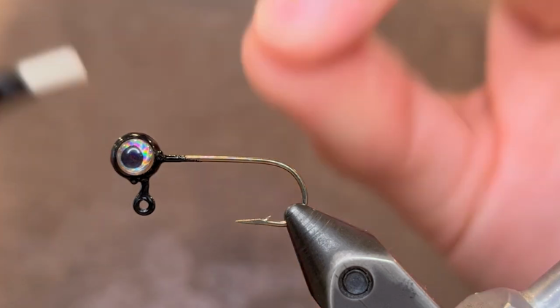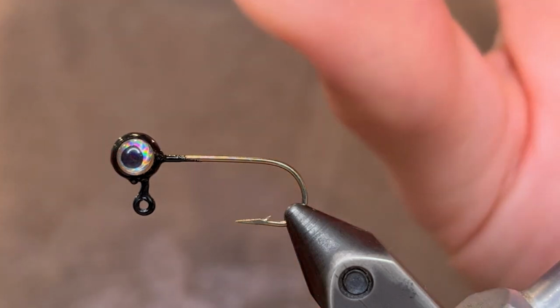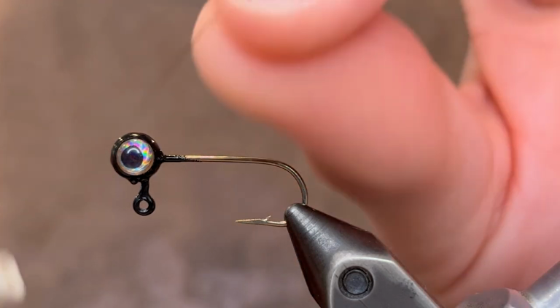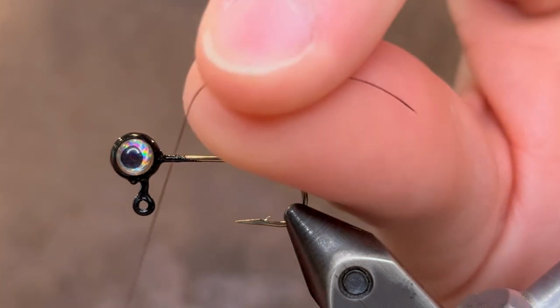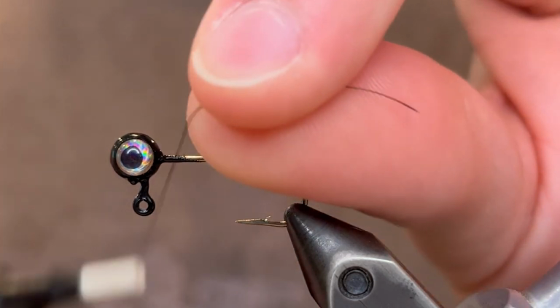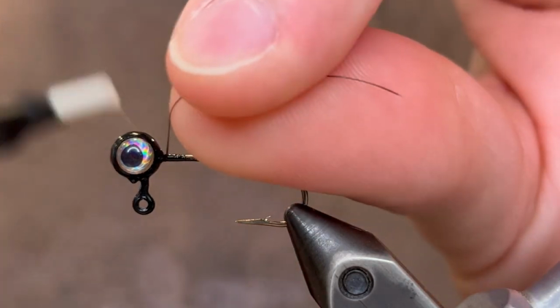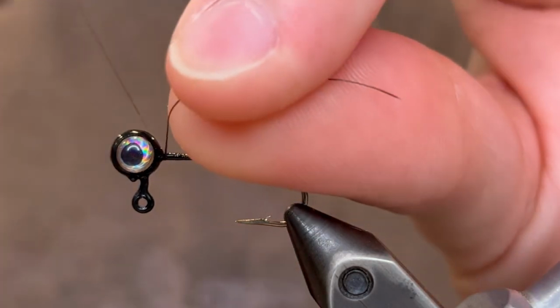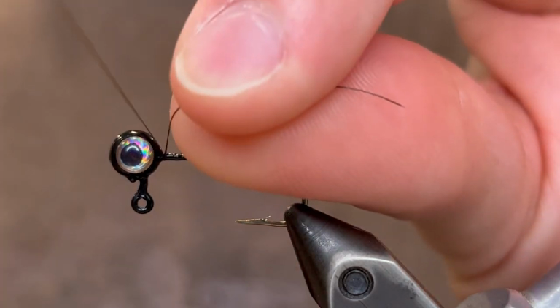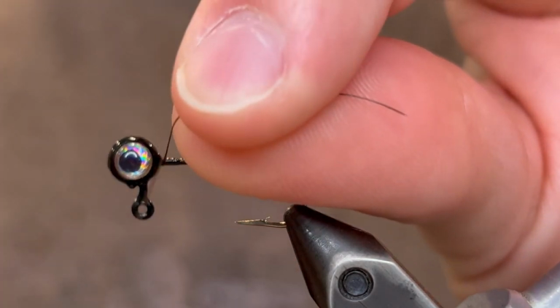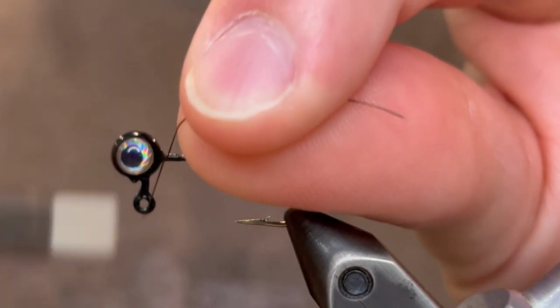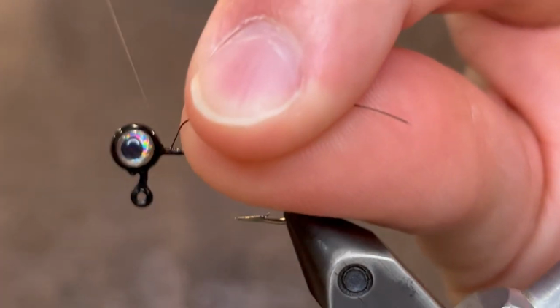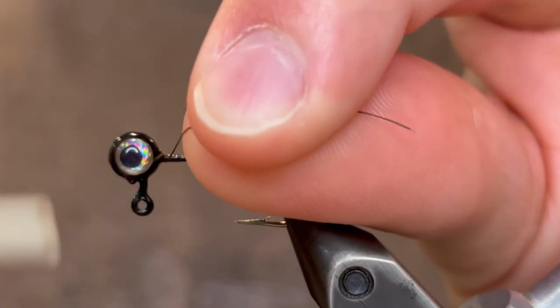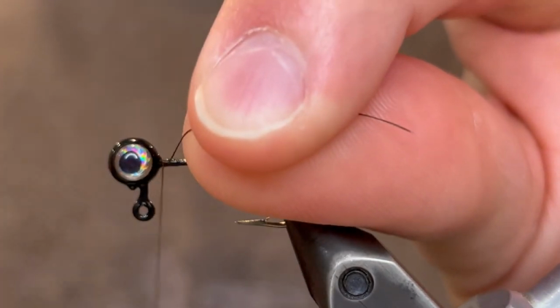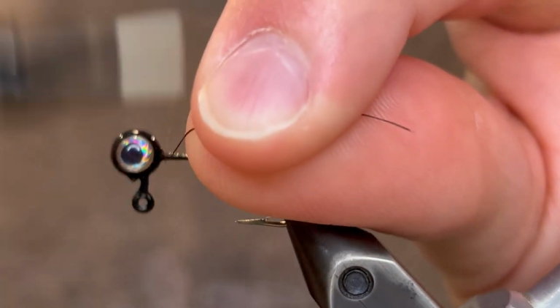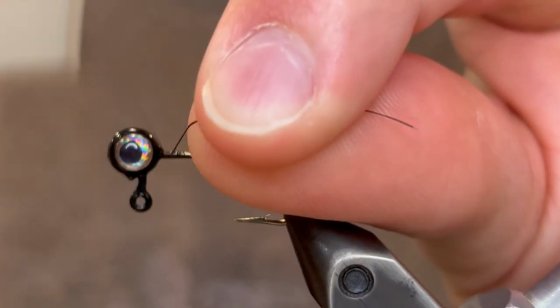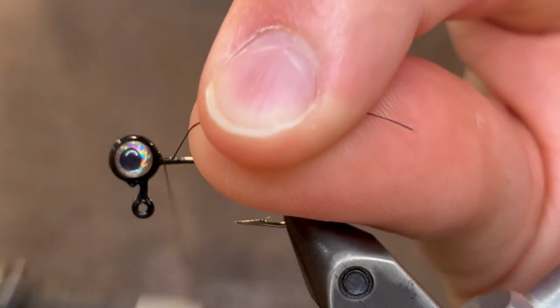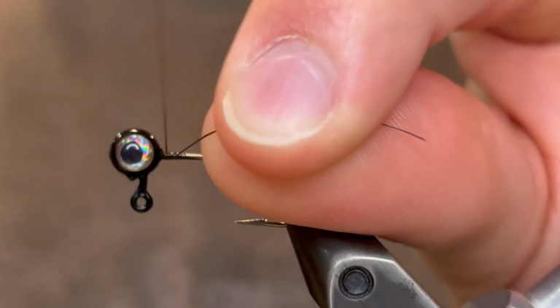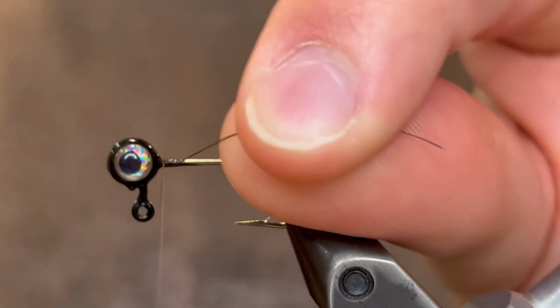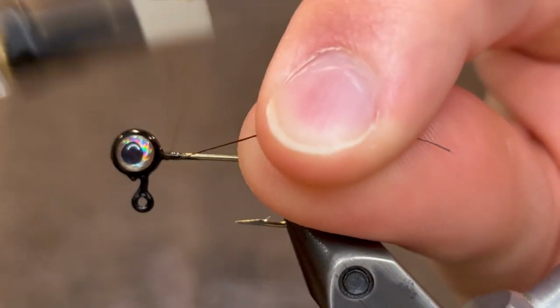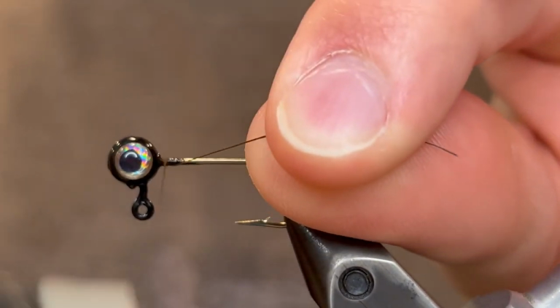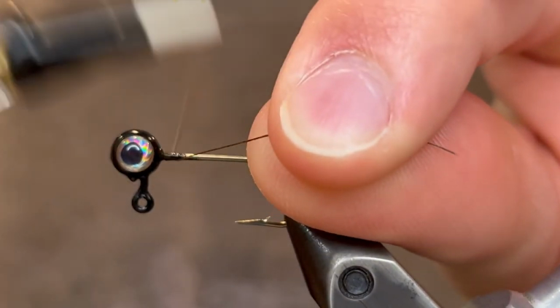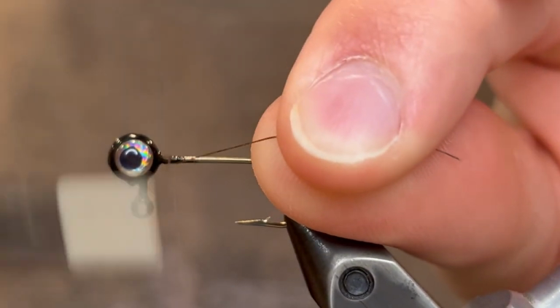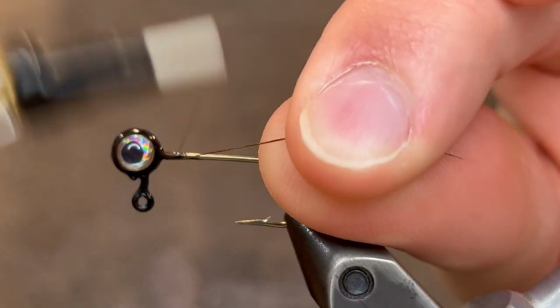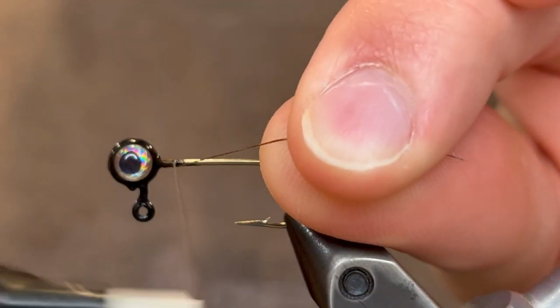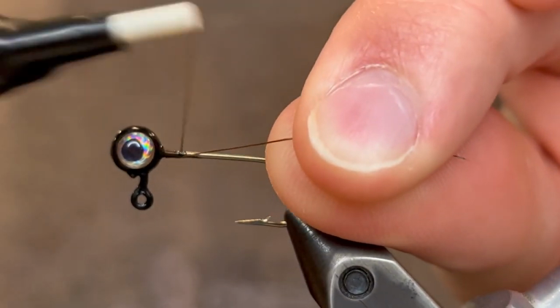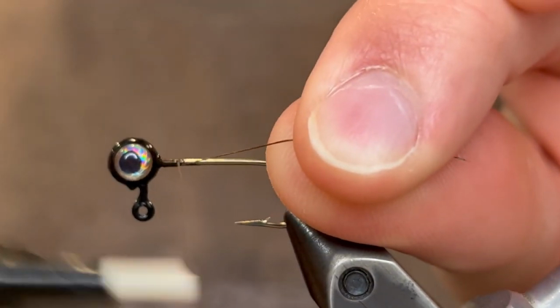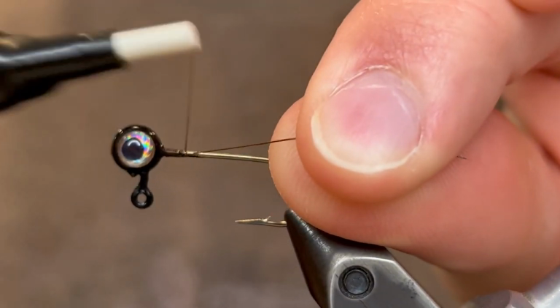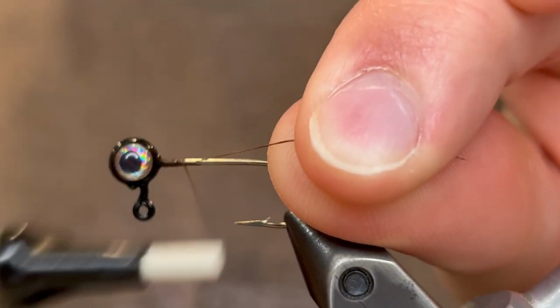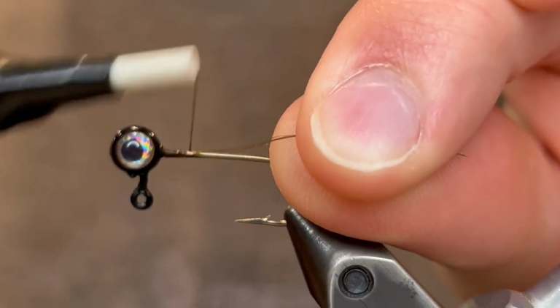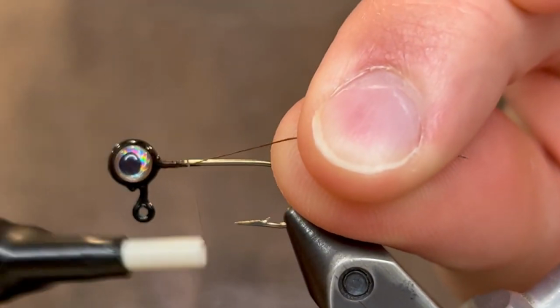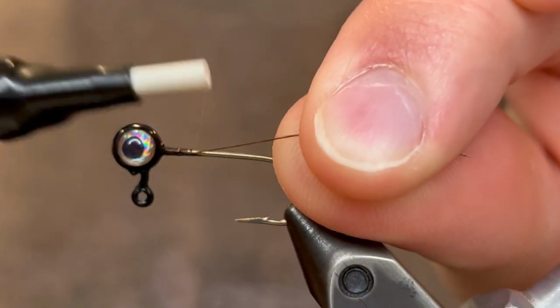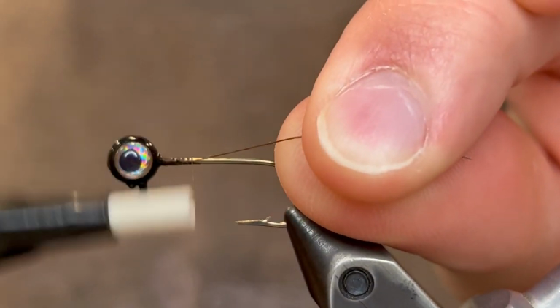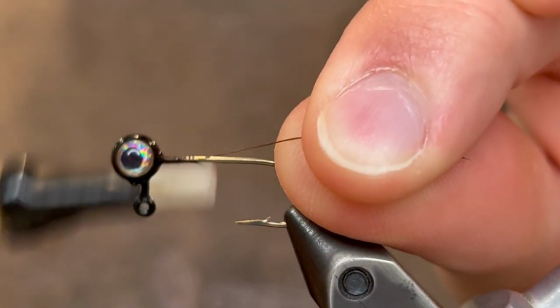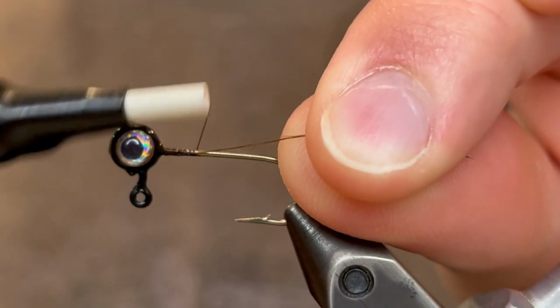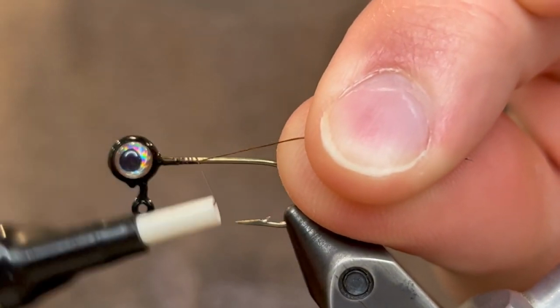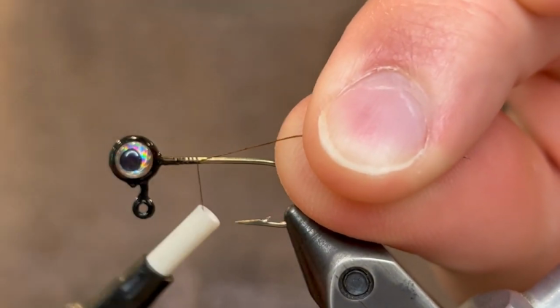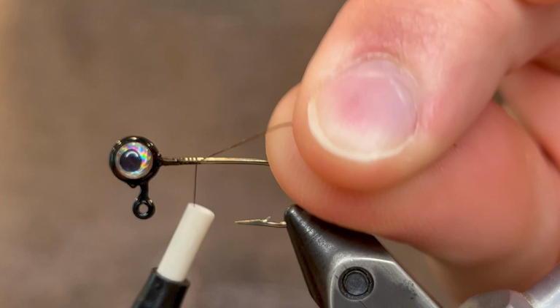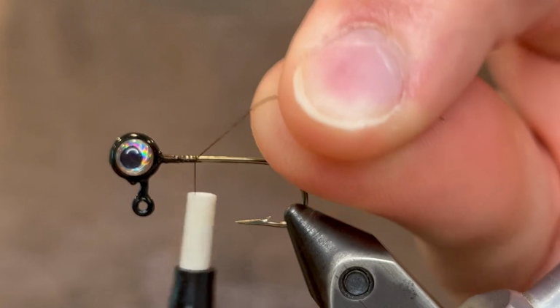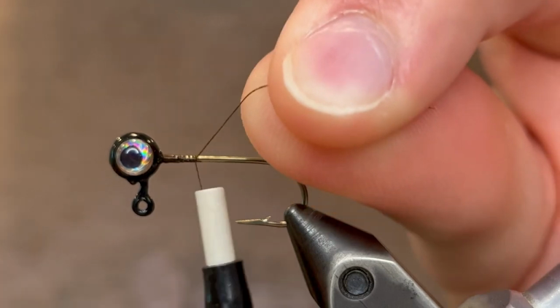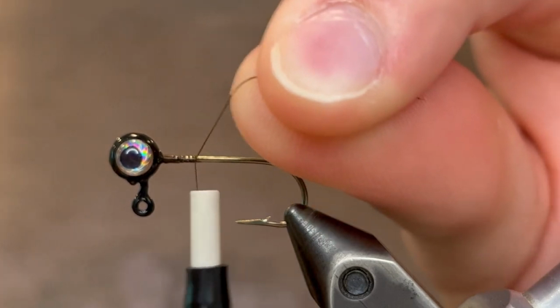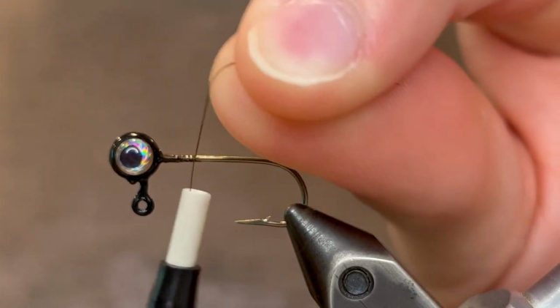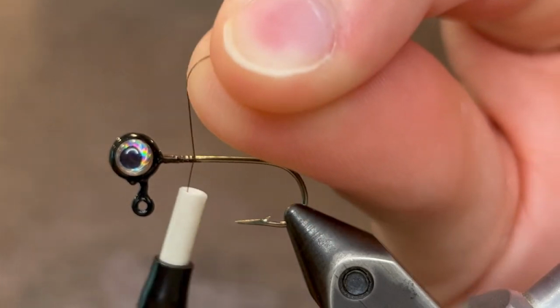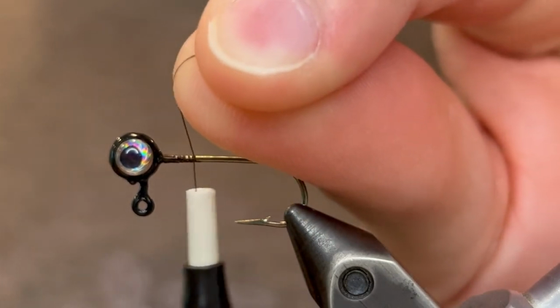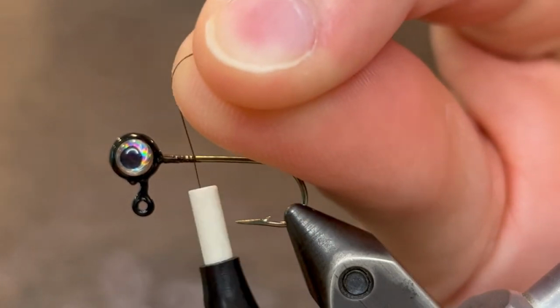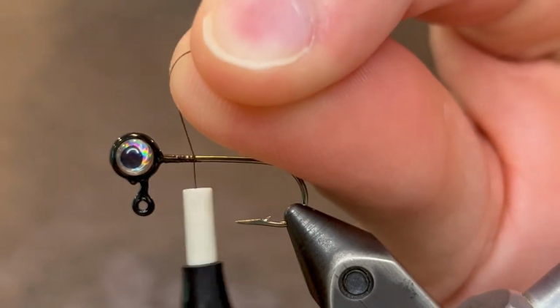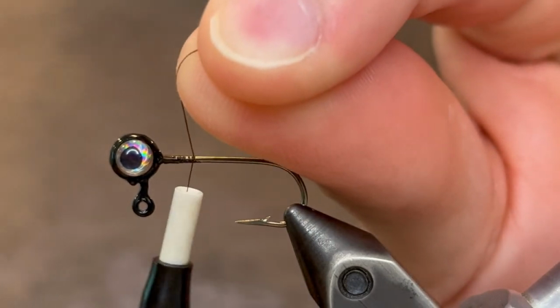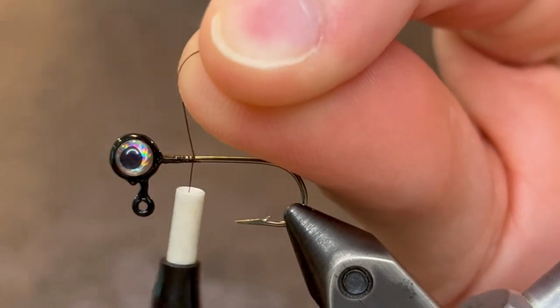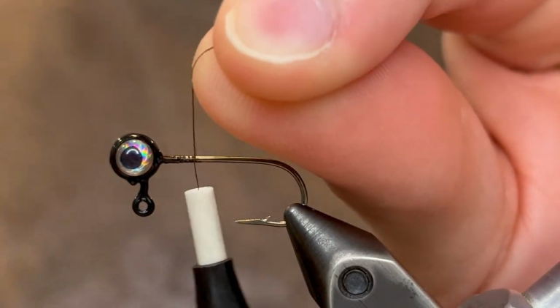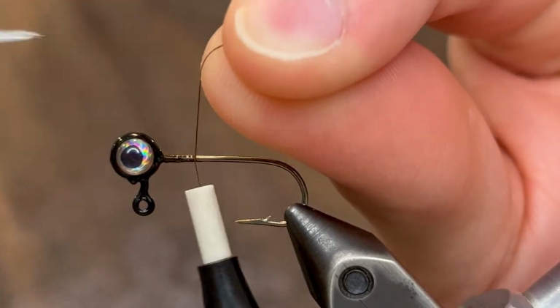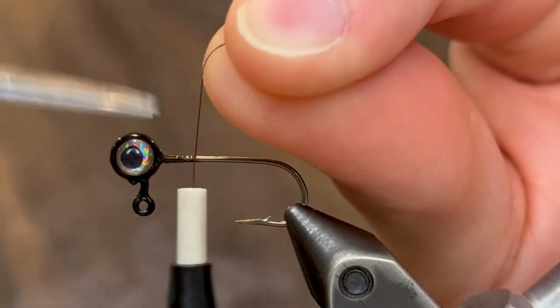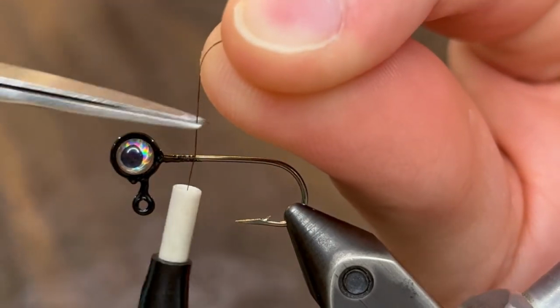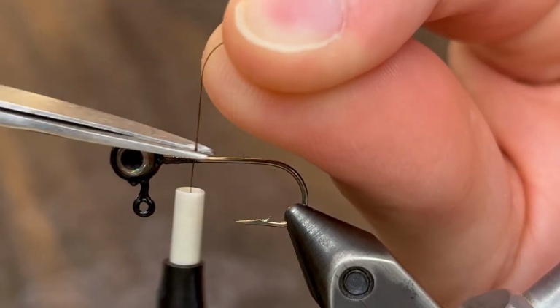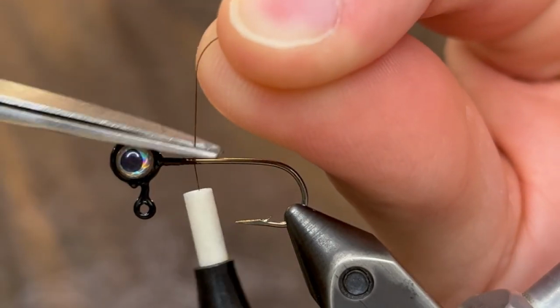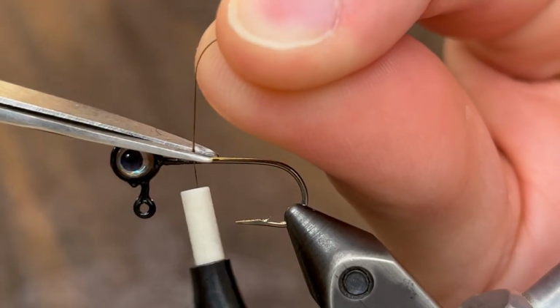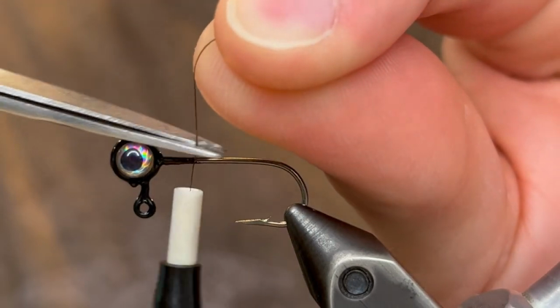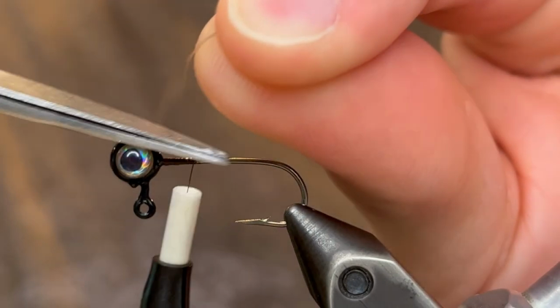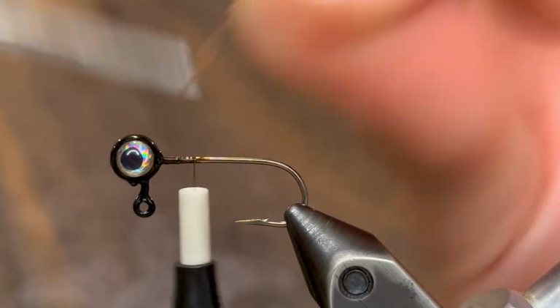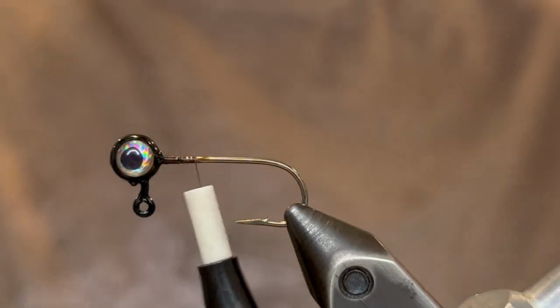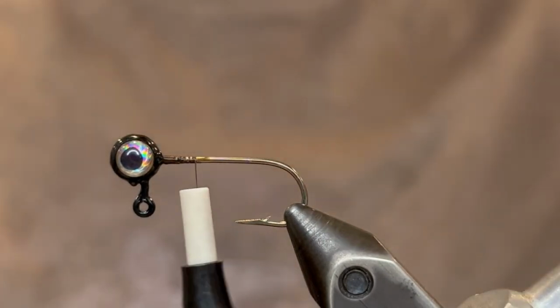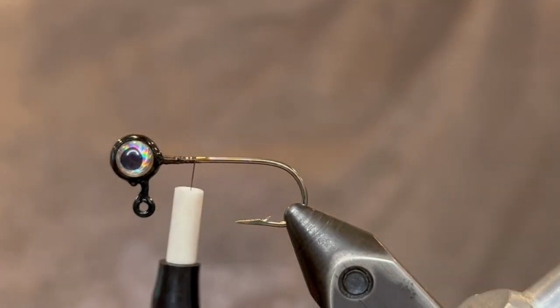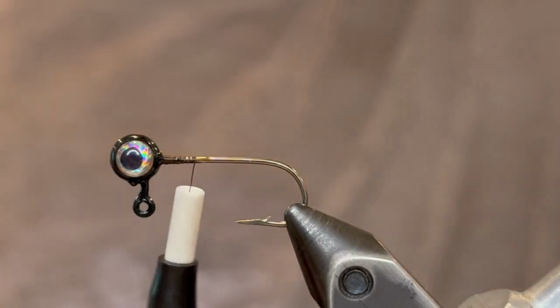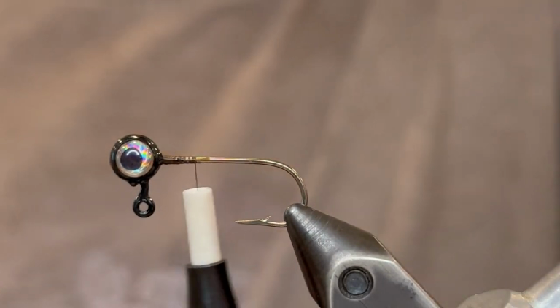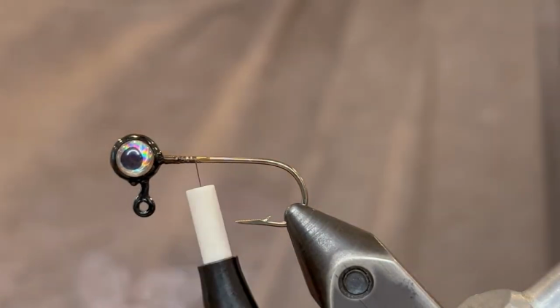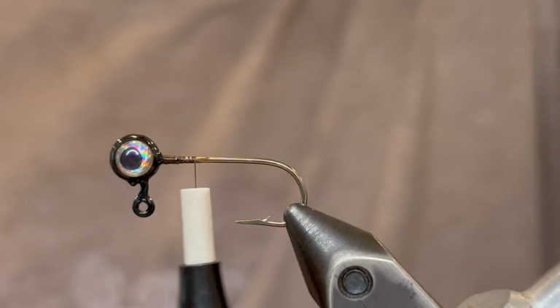To tie this I'm going to start with a 1/32nd ounce jig head. I flattened the head, powder painted it black, and then put a three millimeter eye on there.